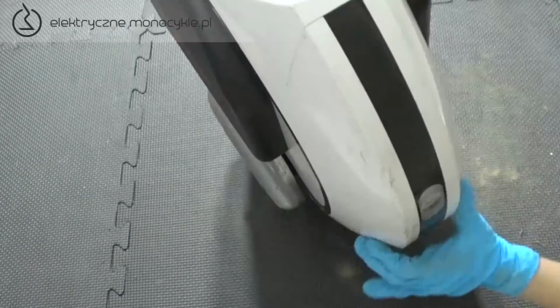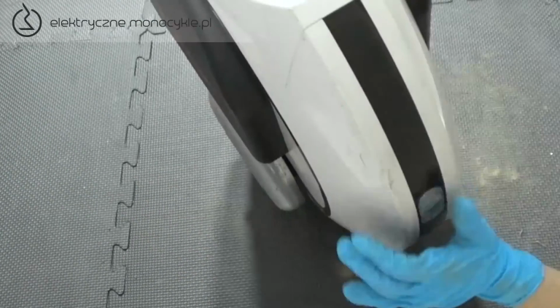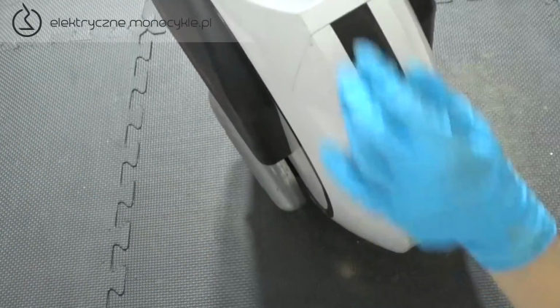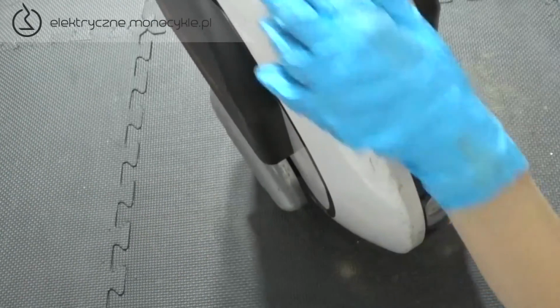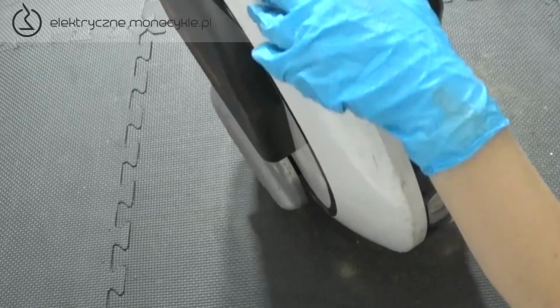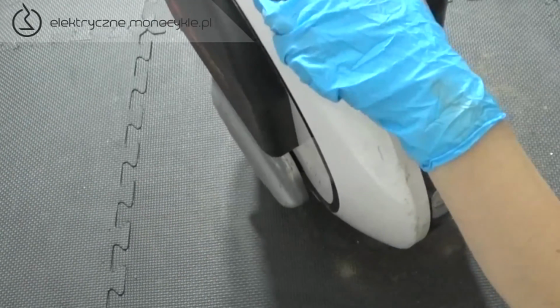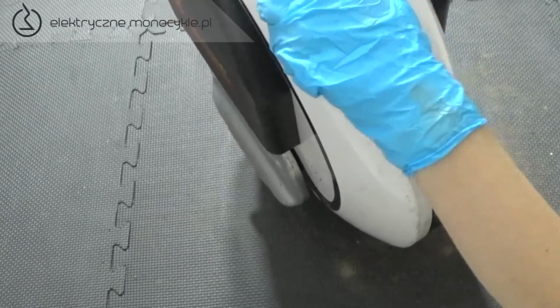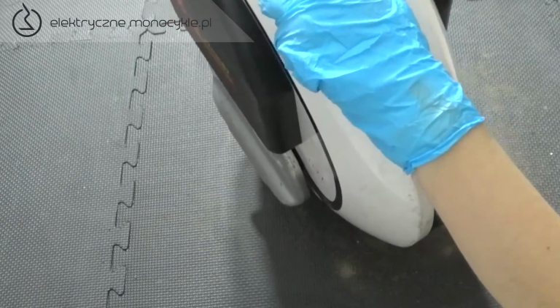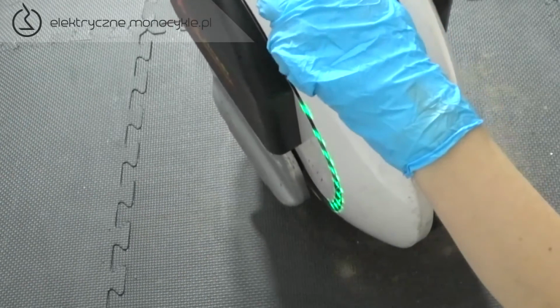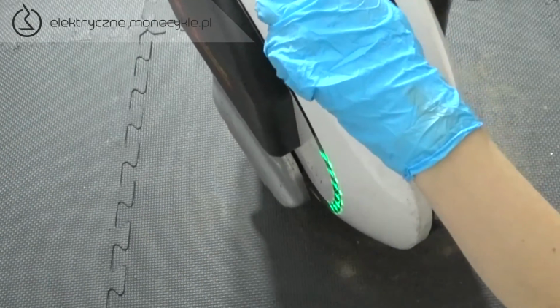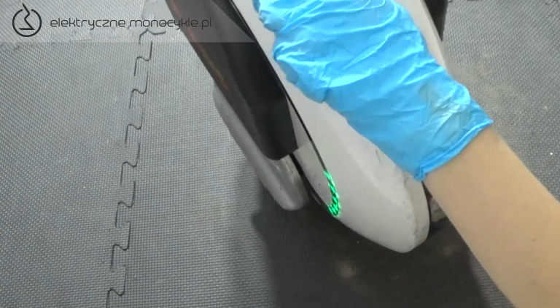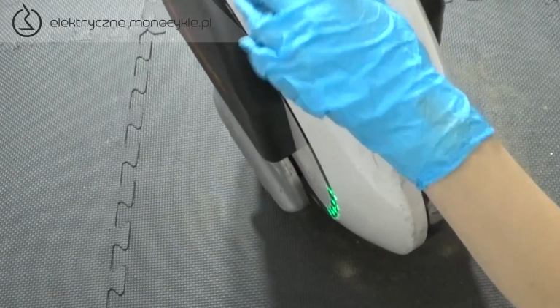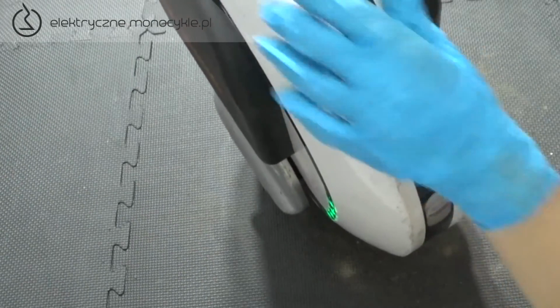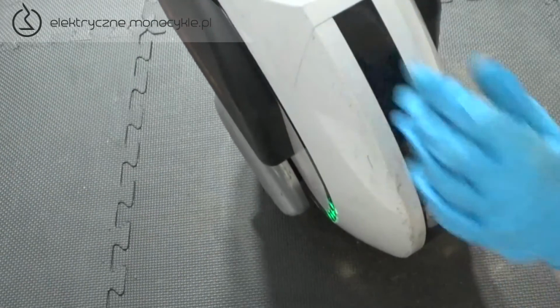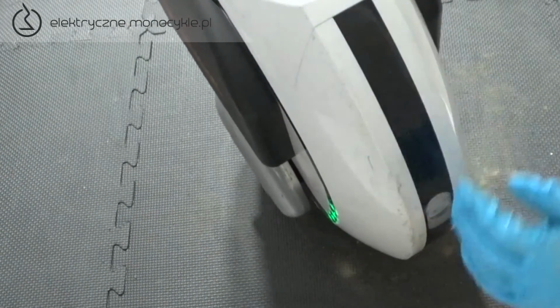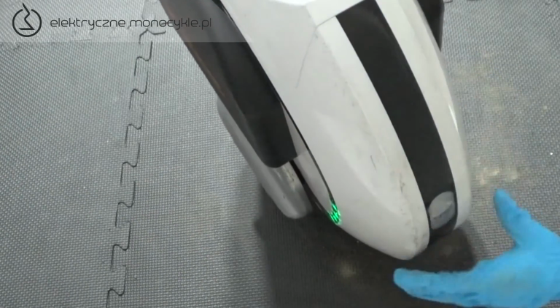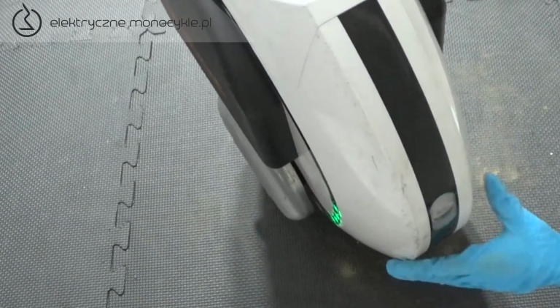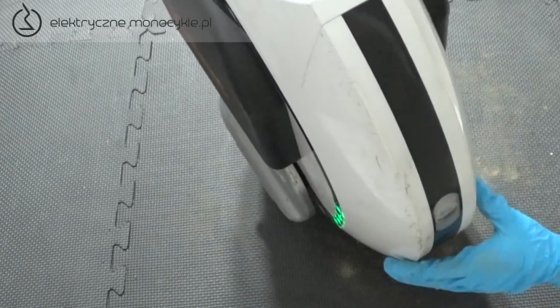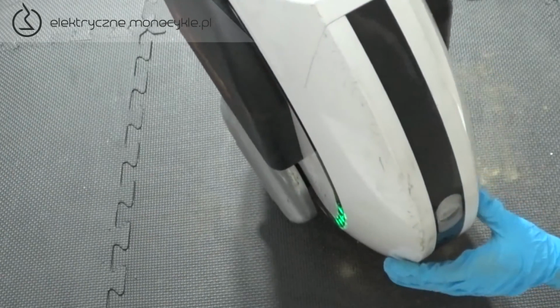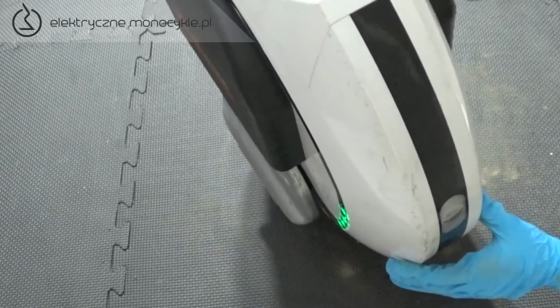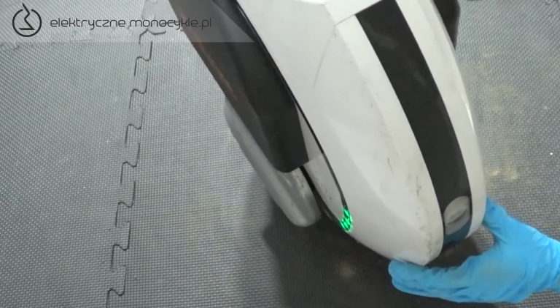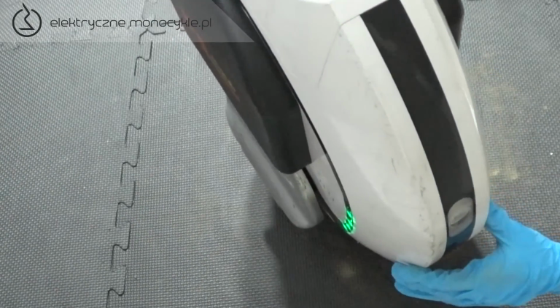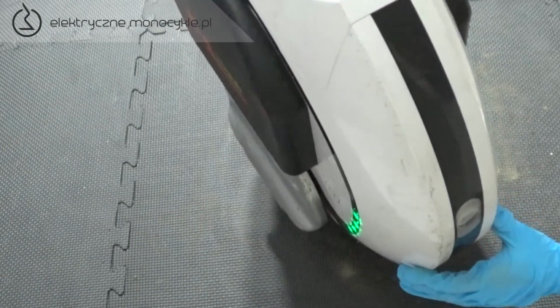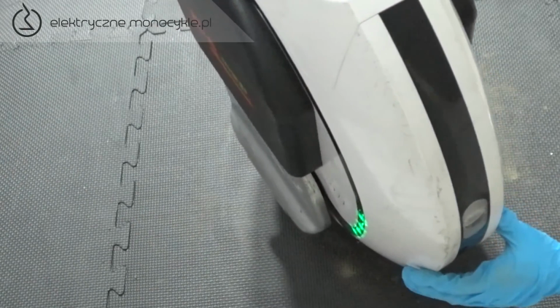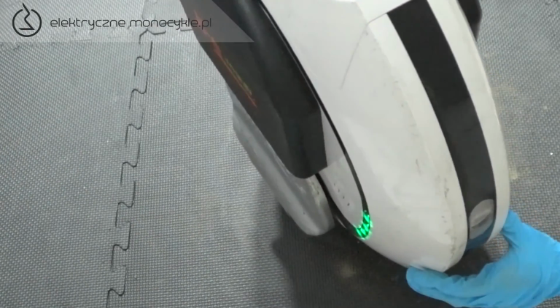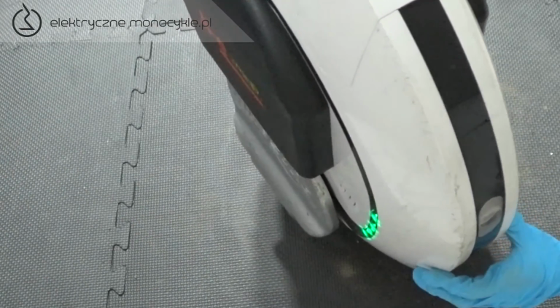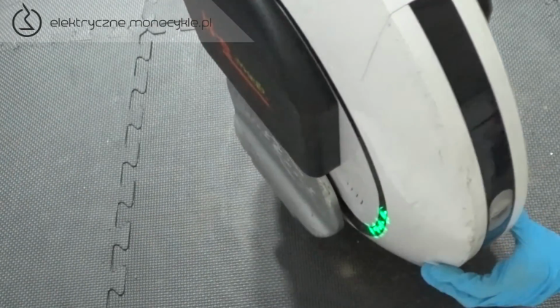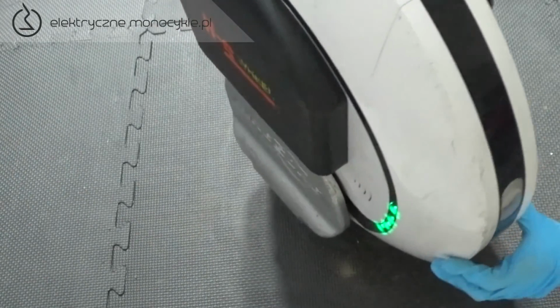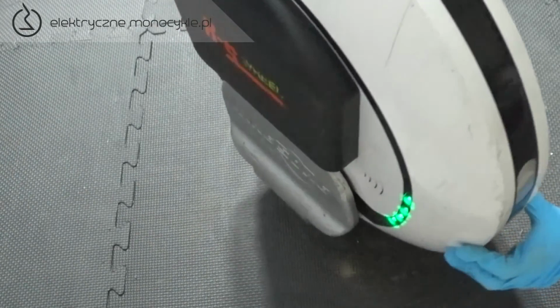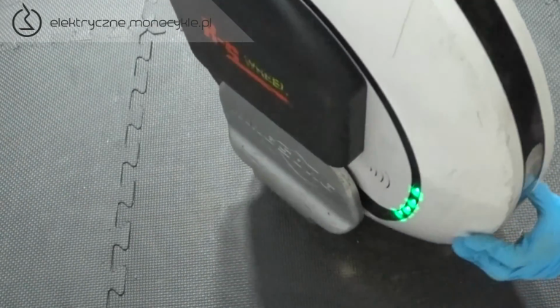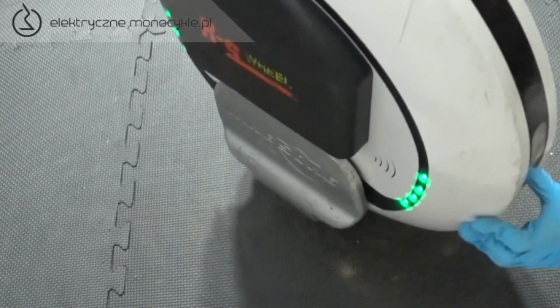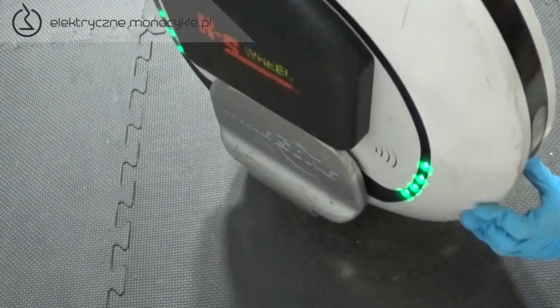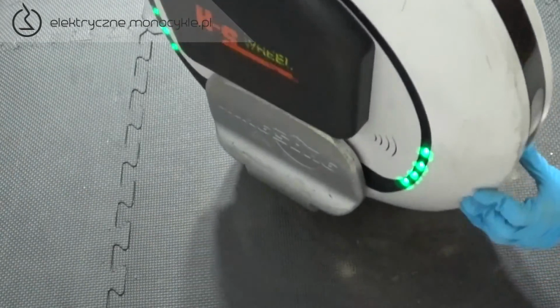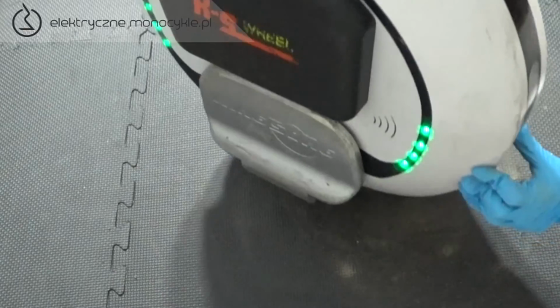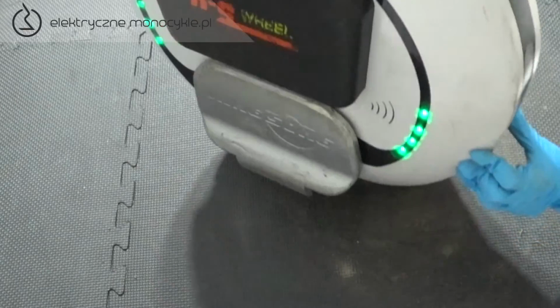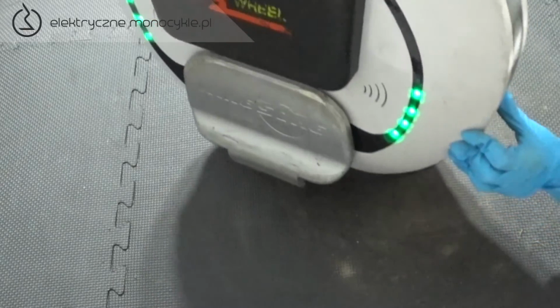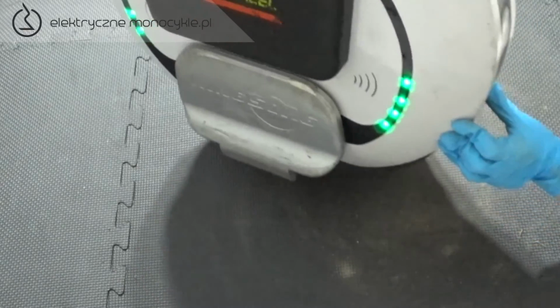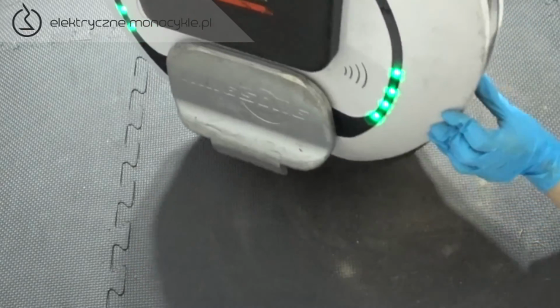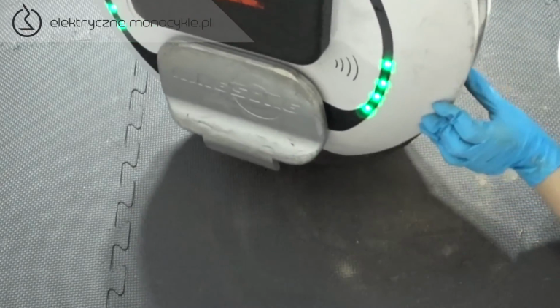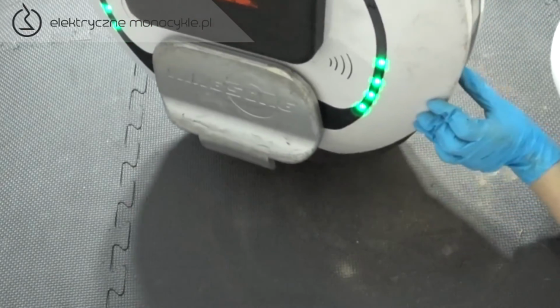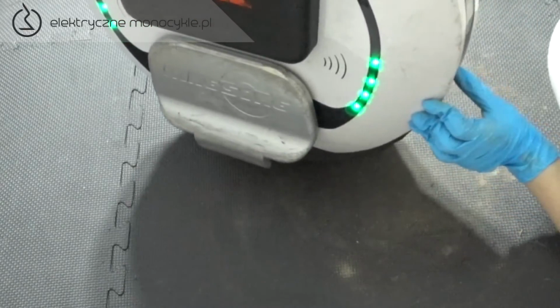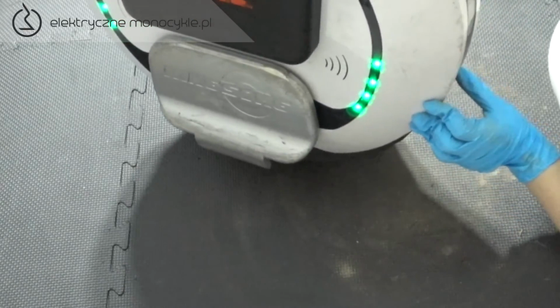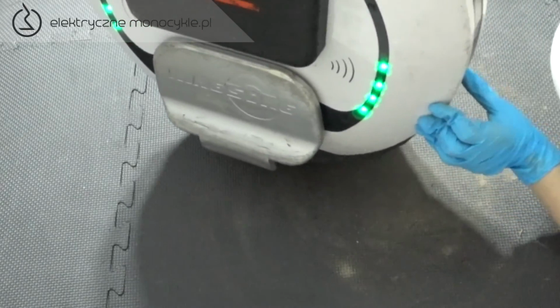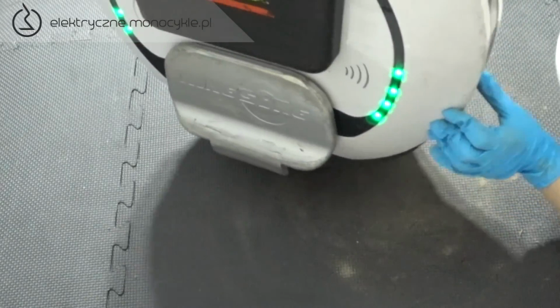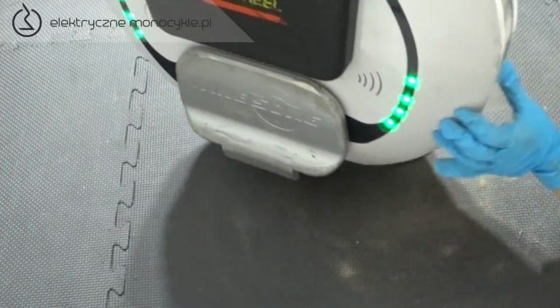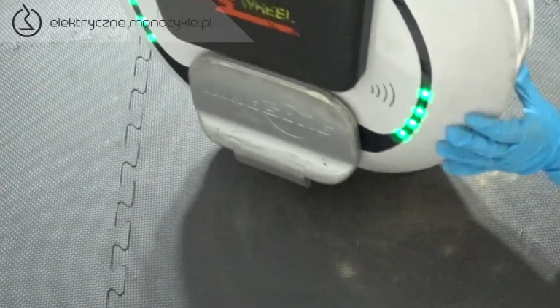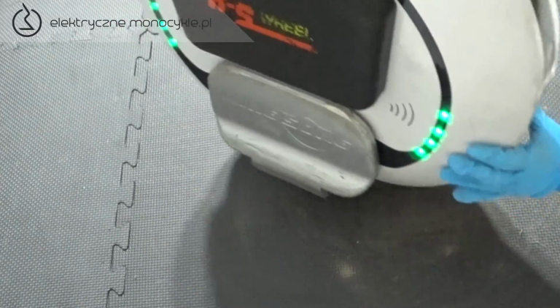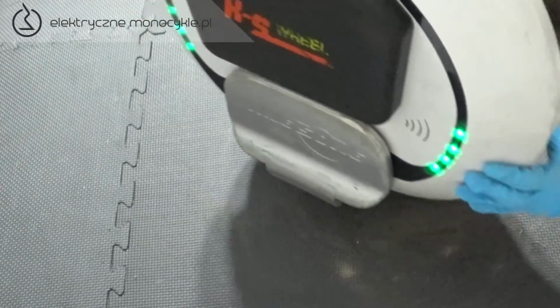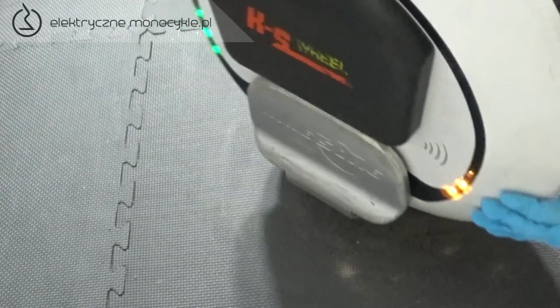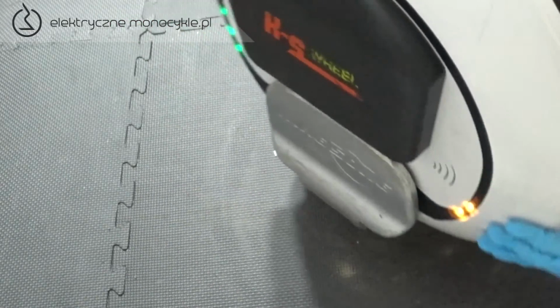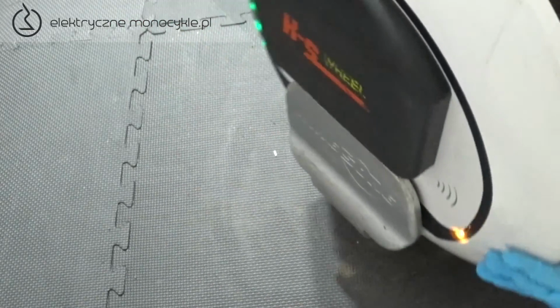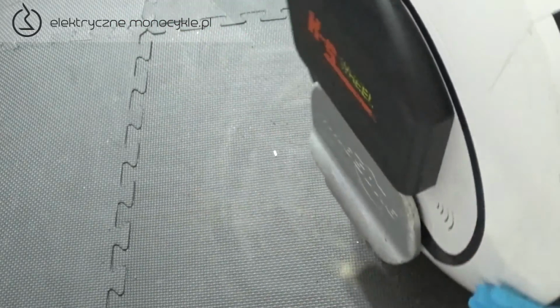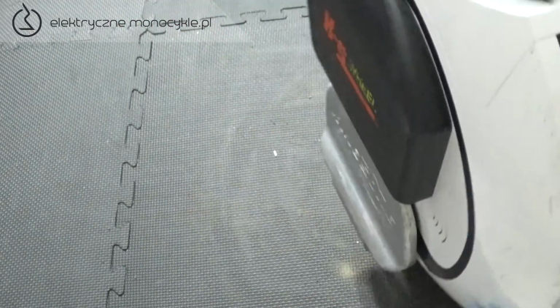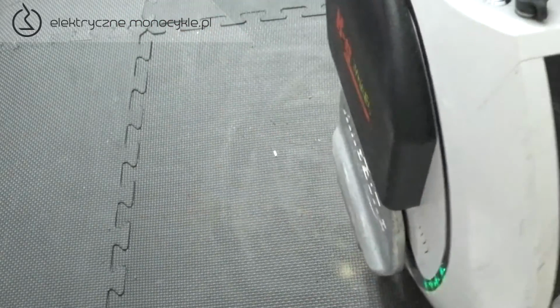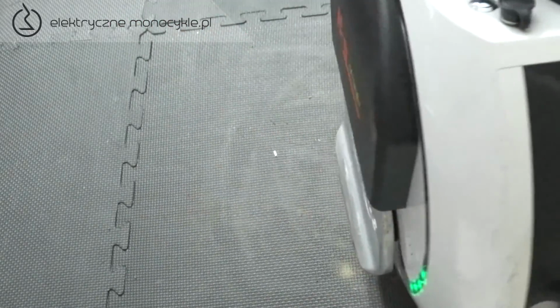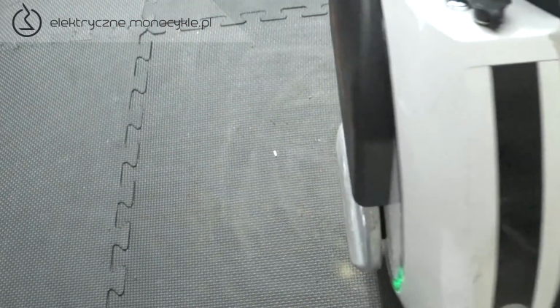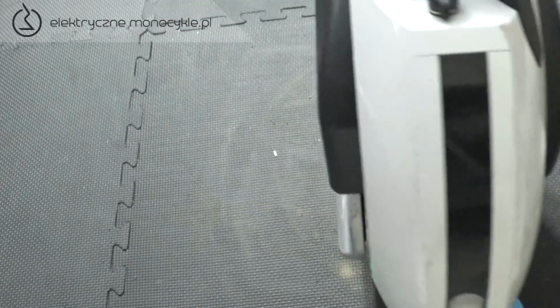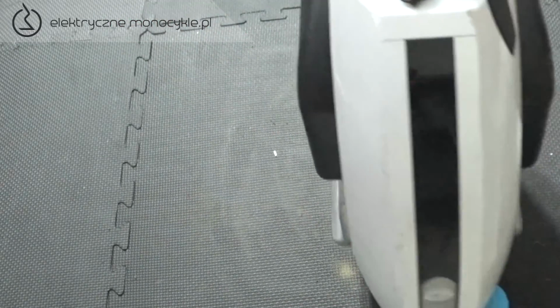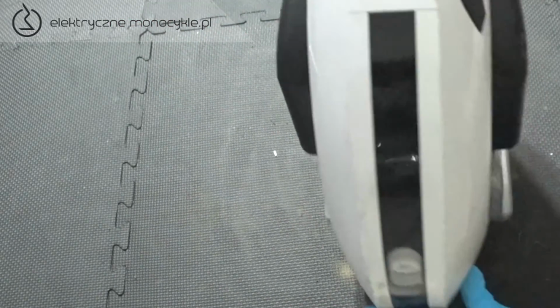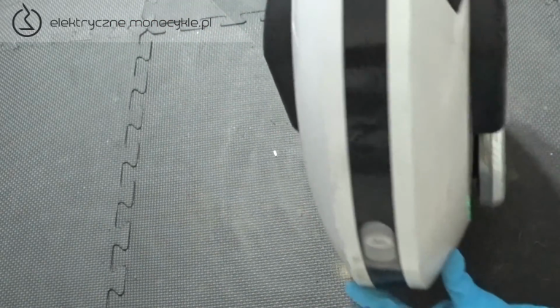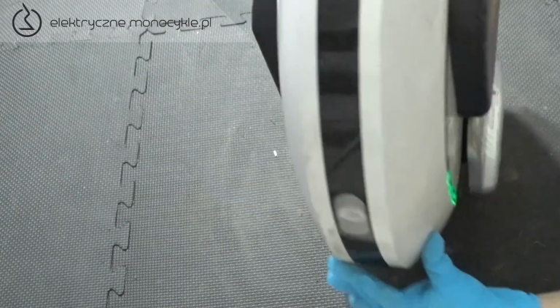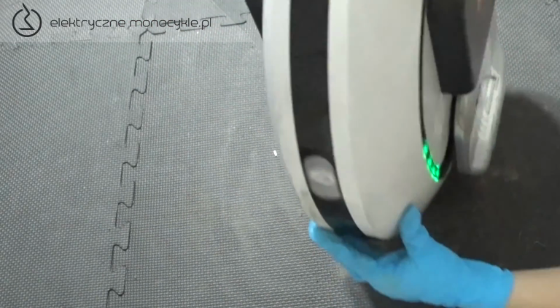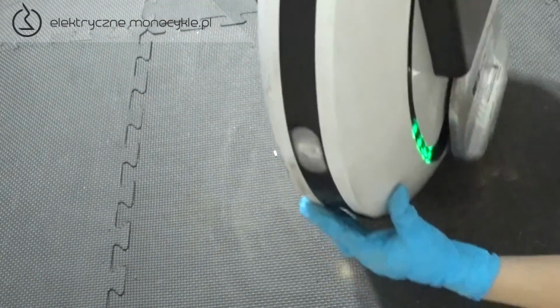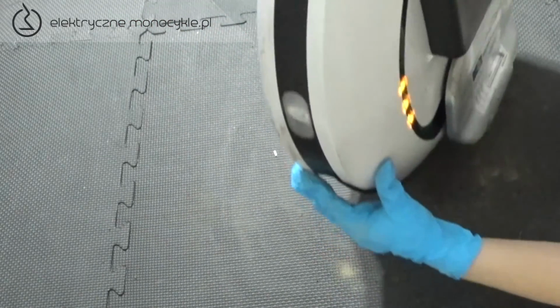Ważne jest sprawdzenie, czy wszystko działa. Dobra robota. Twój KS16 jest gotowy do jazdy.